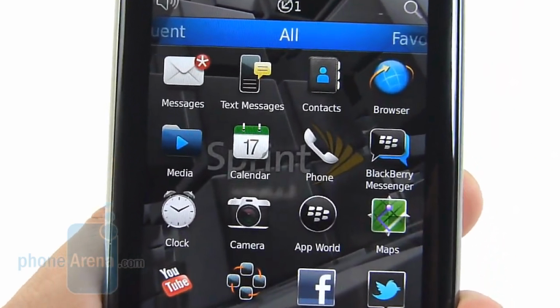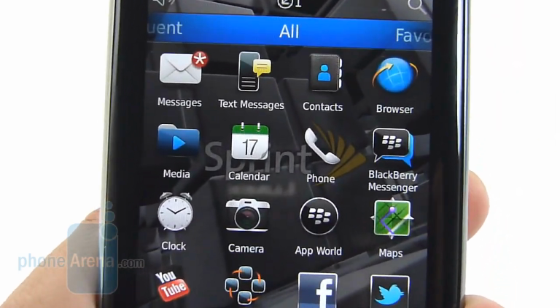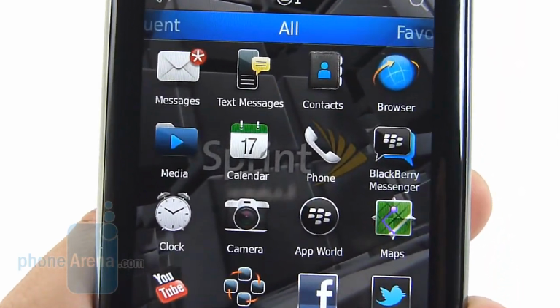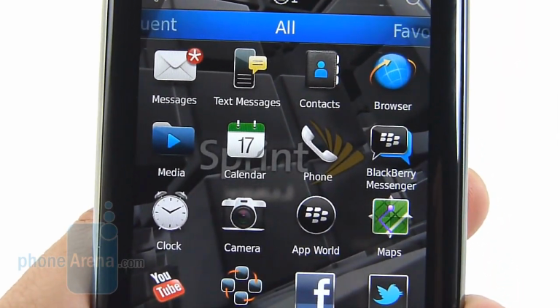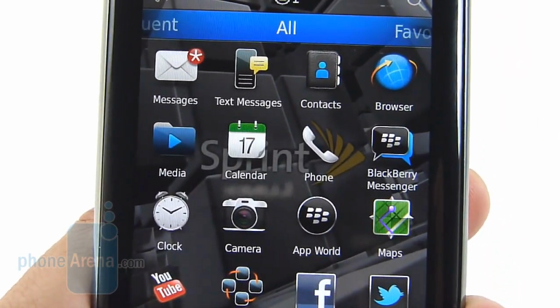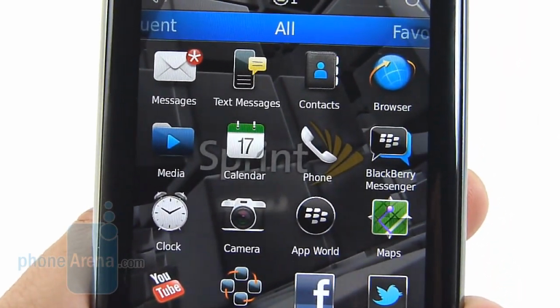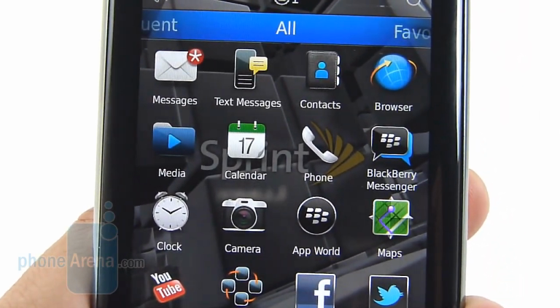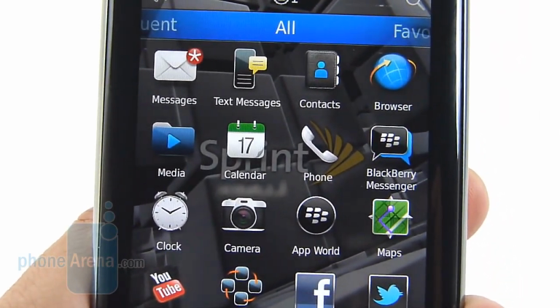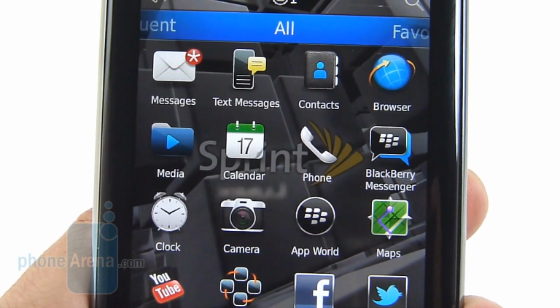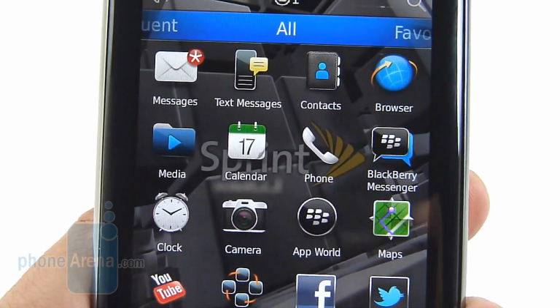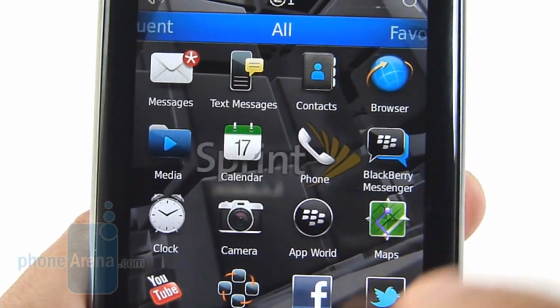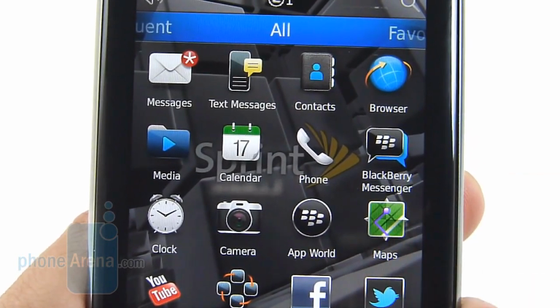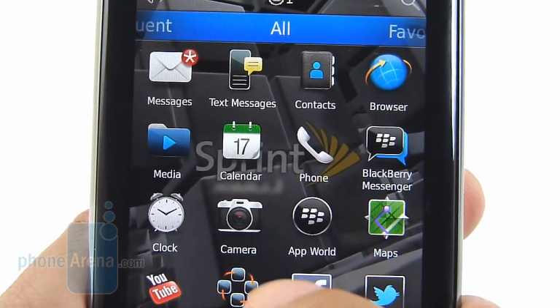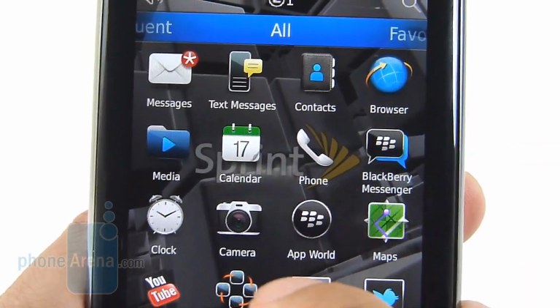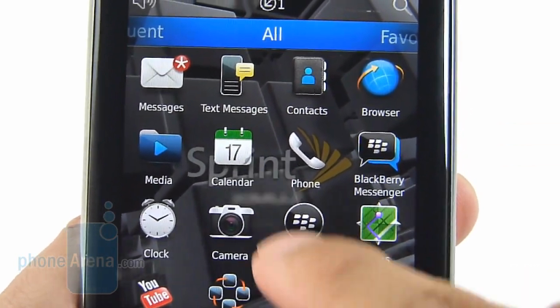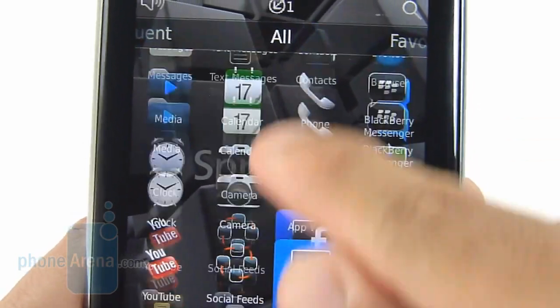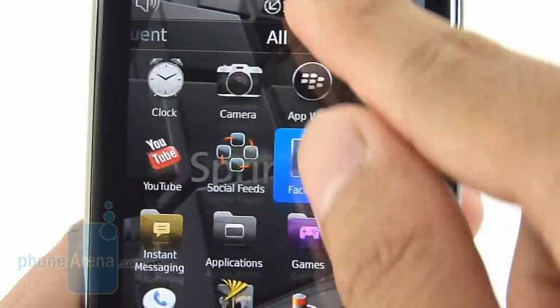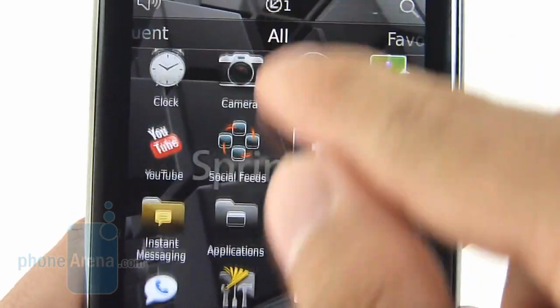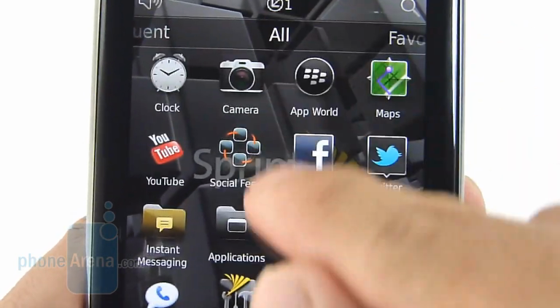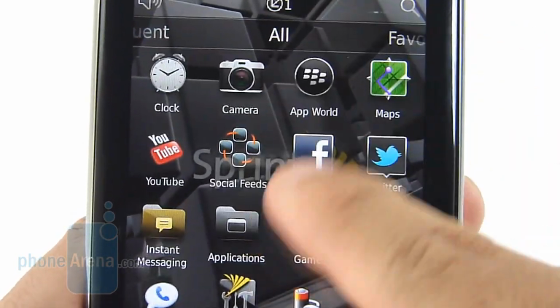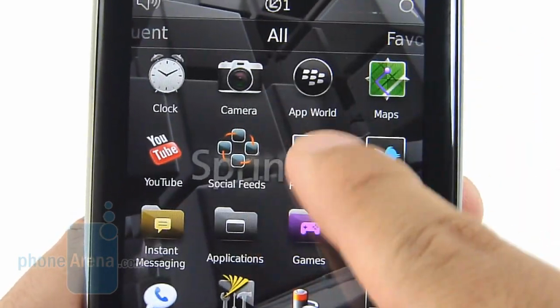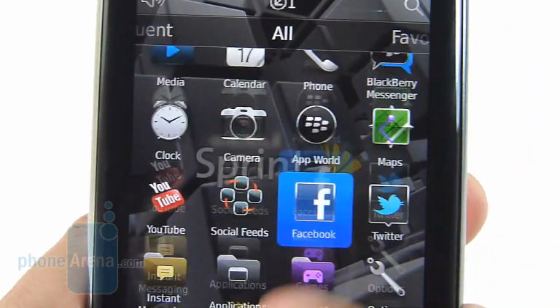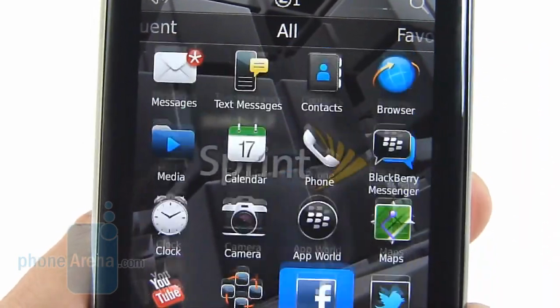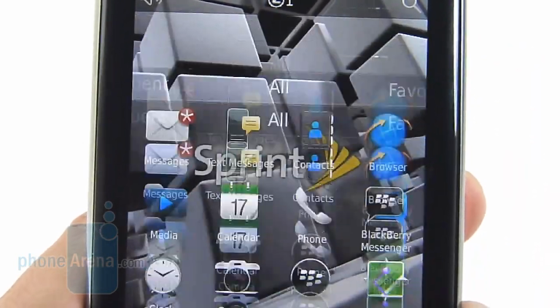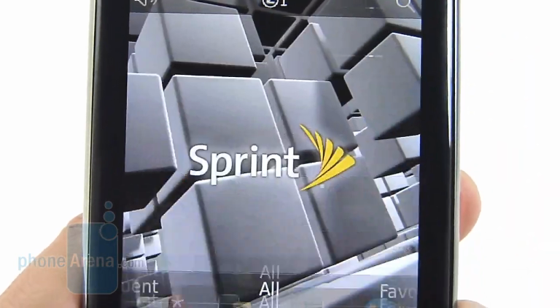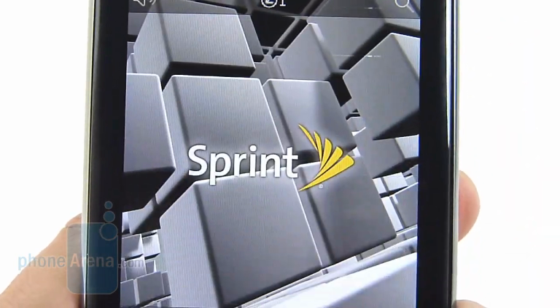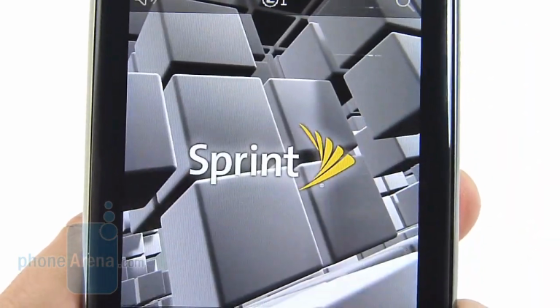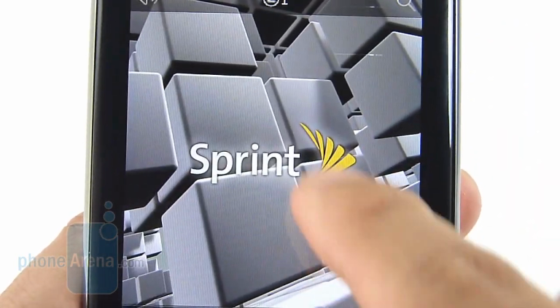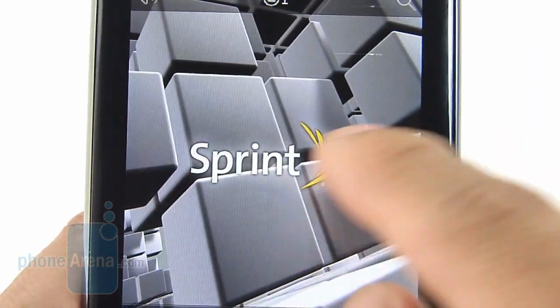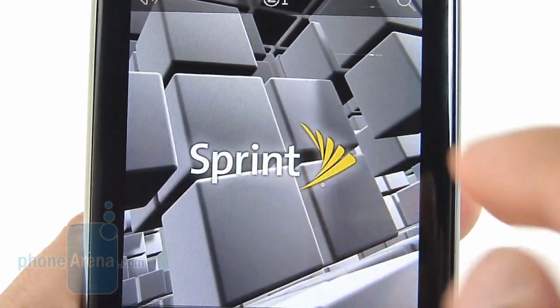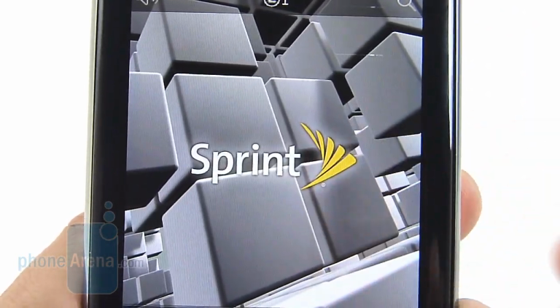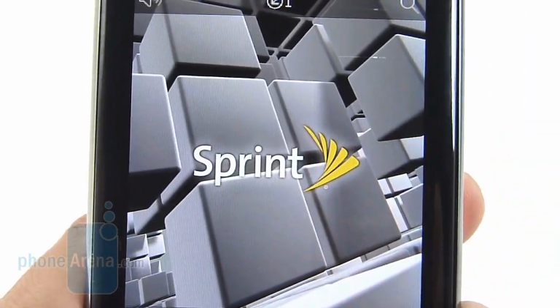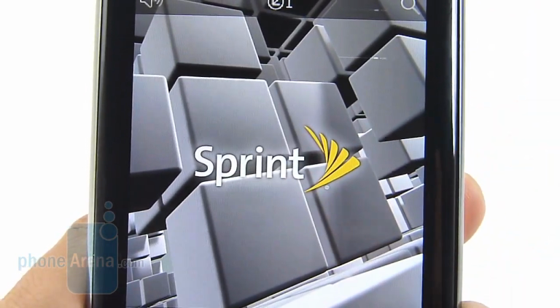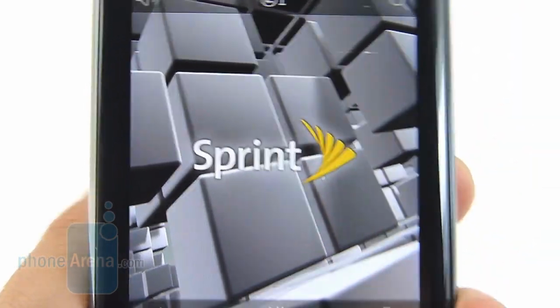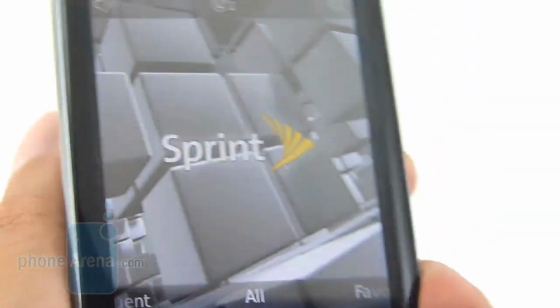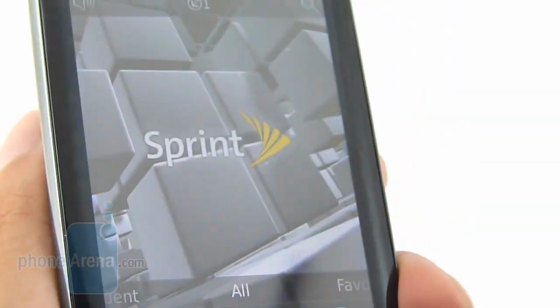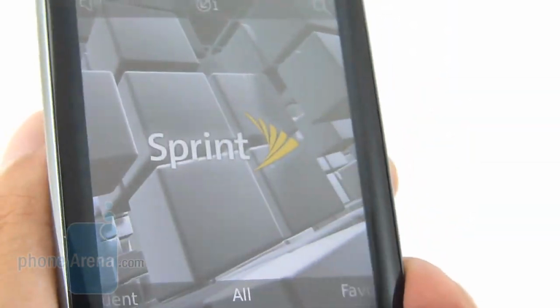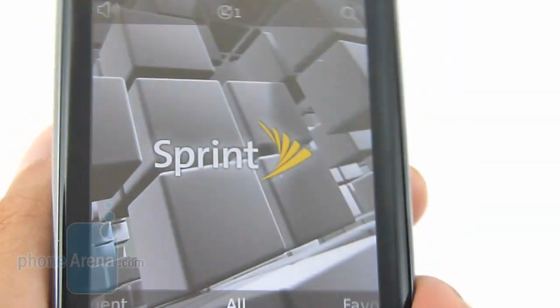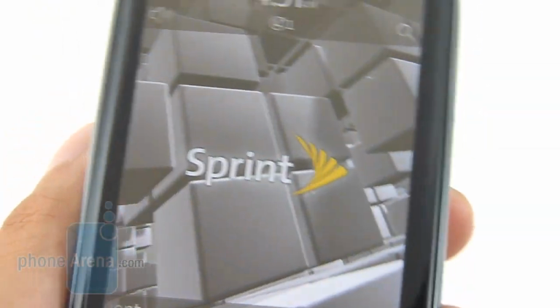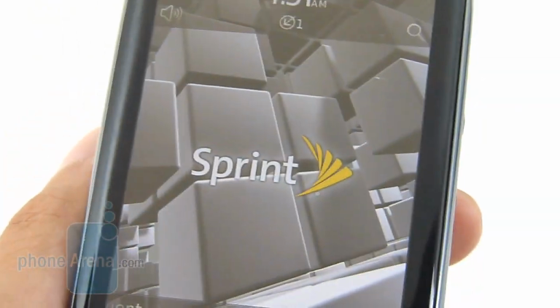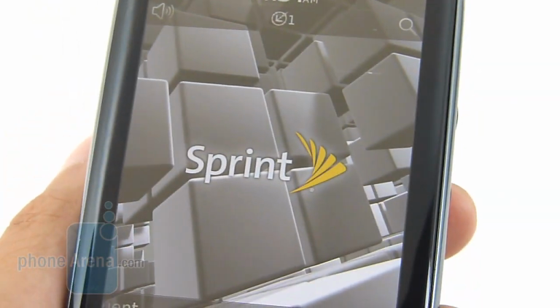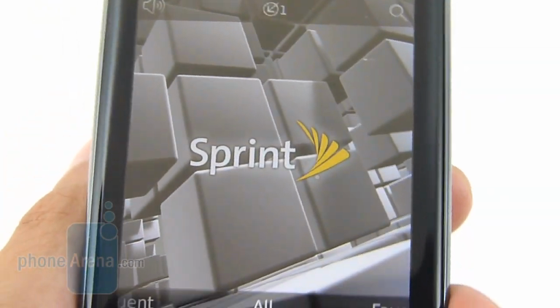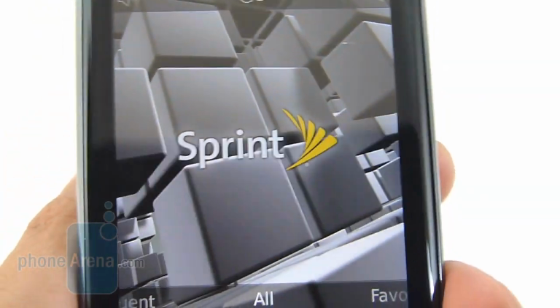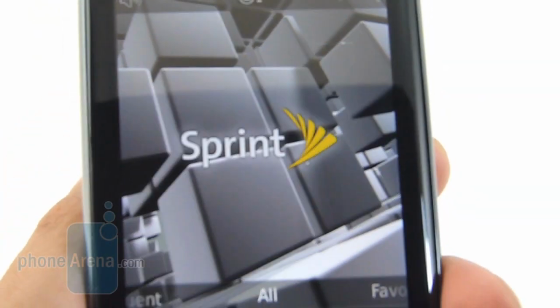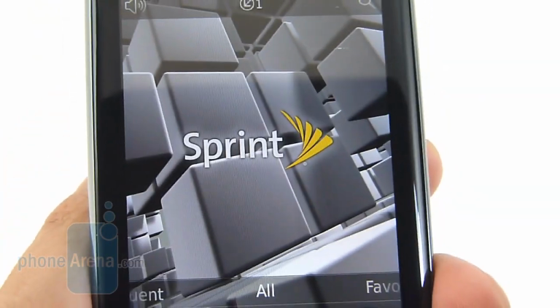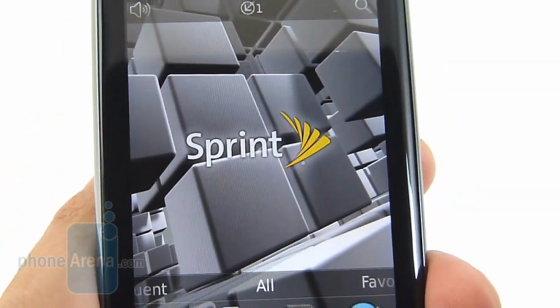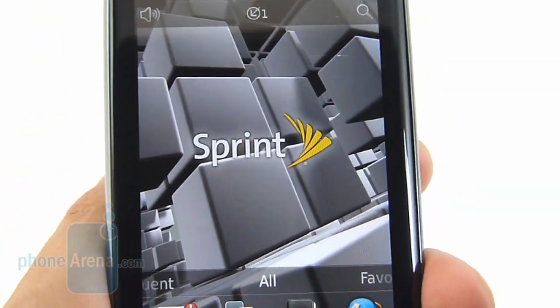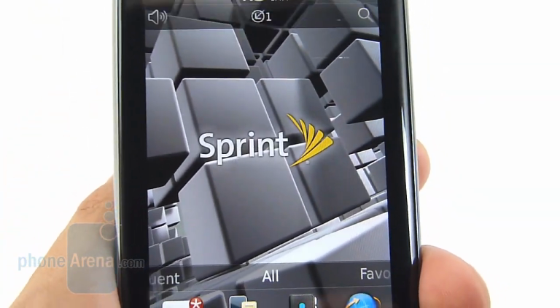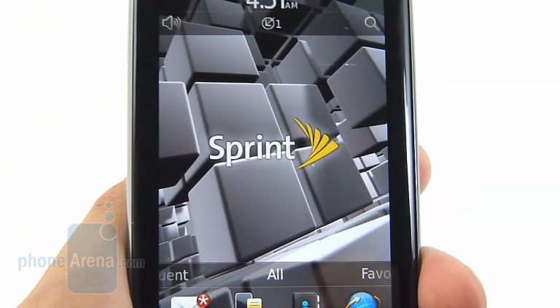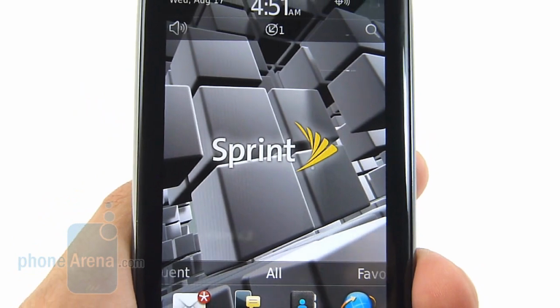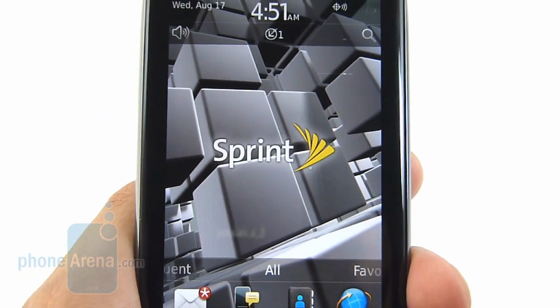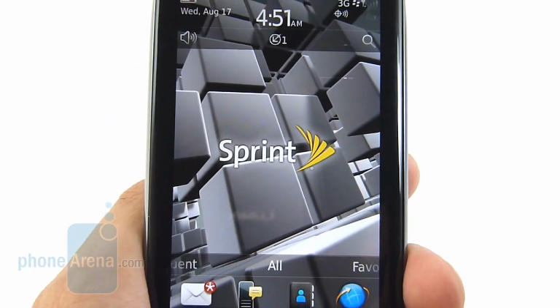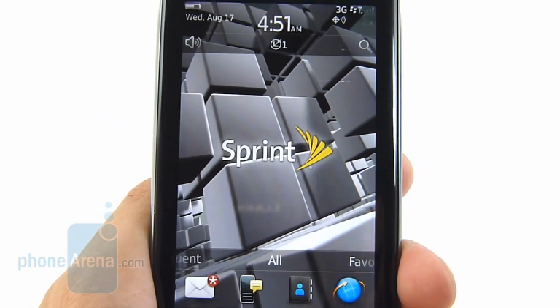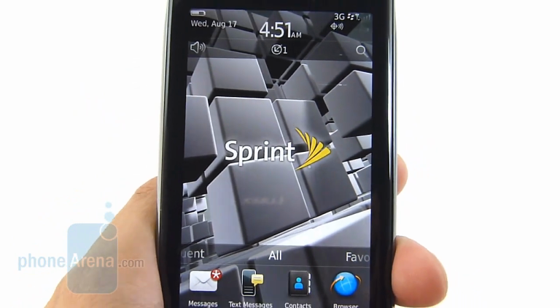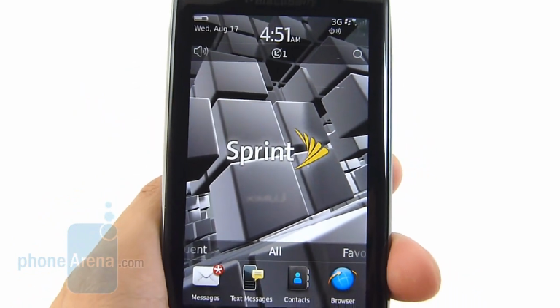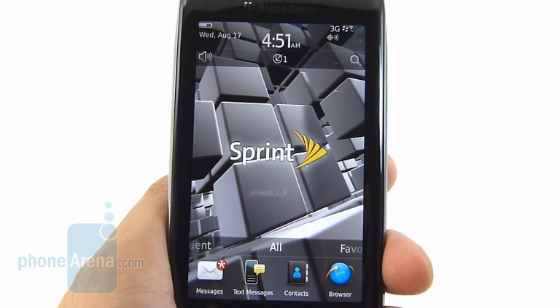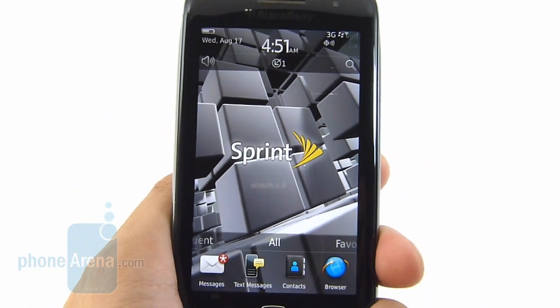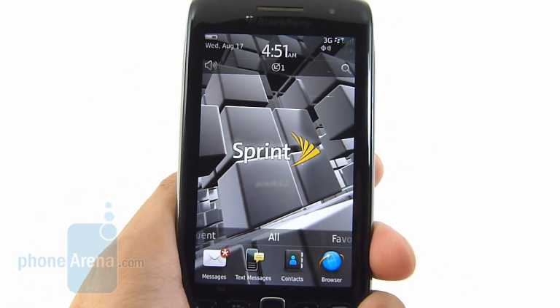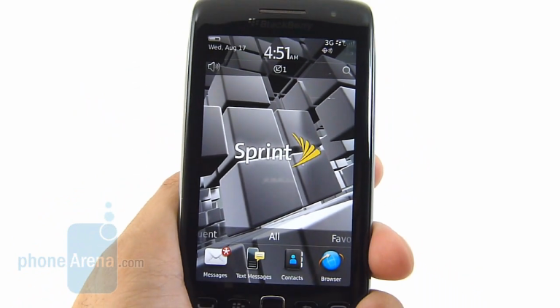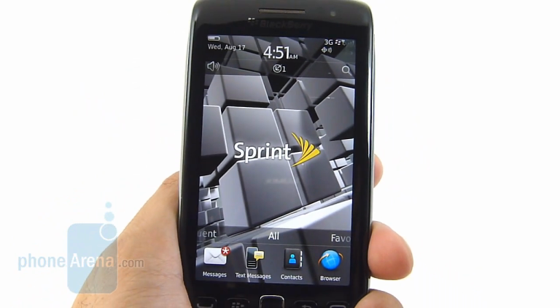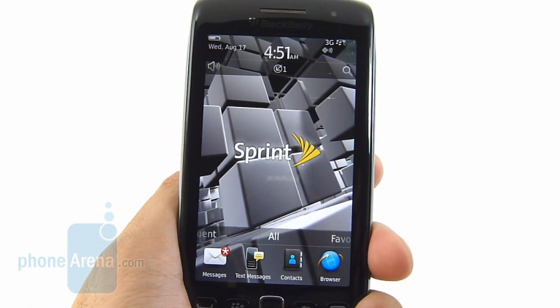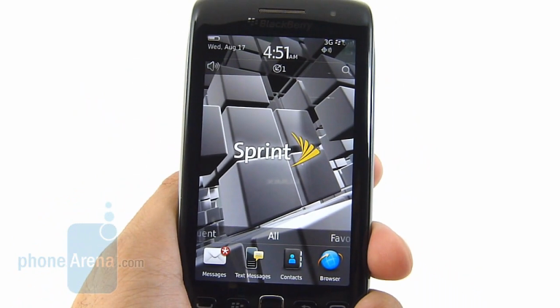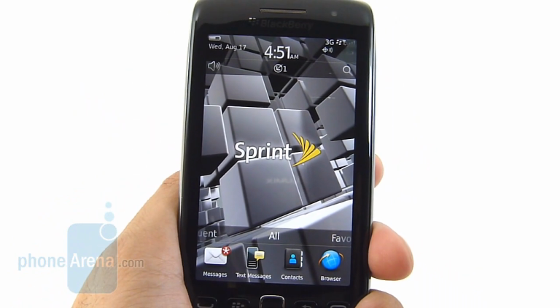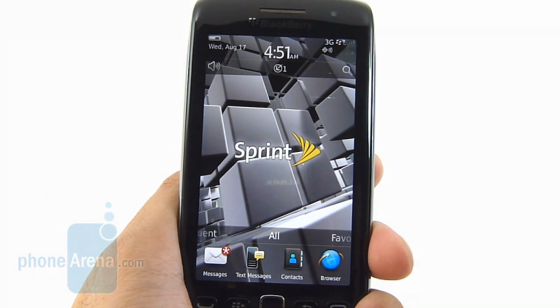Very sharp, brilliant looking. We like the high contrast and the good amount of detail. Viewing angles are more than acceptable too, and it's definitely something that stands out.